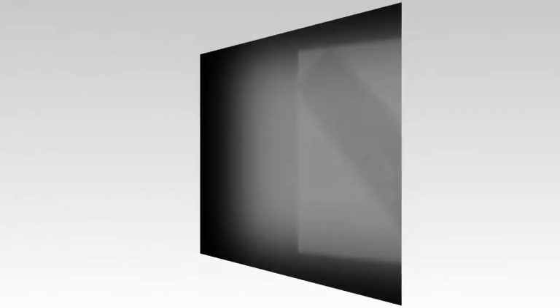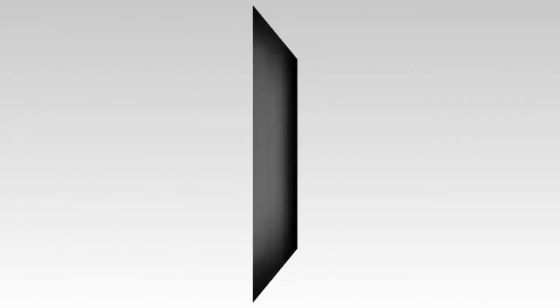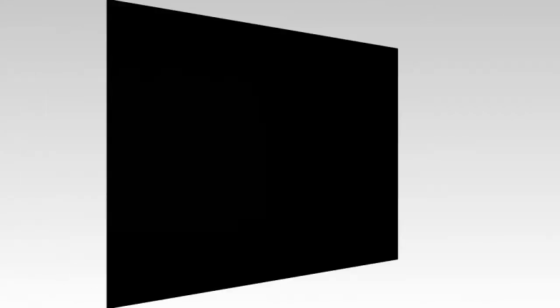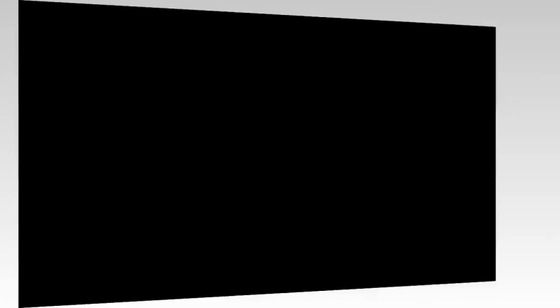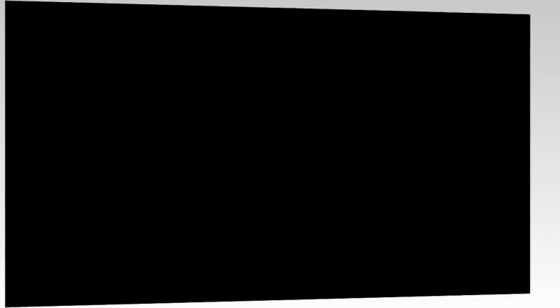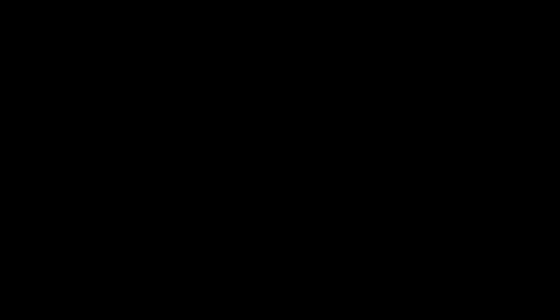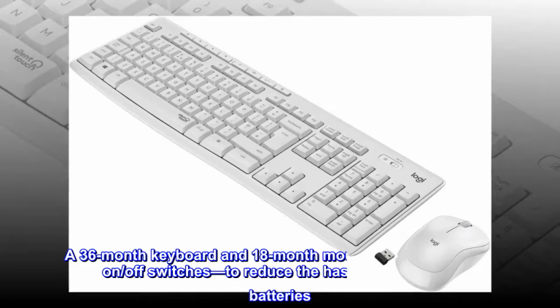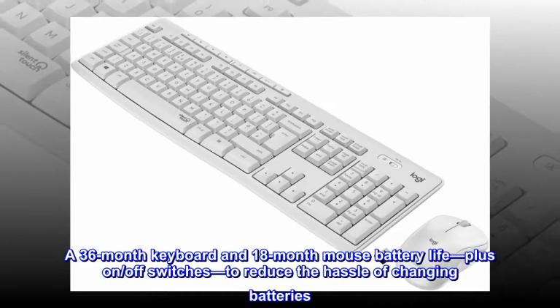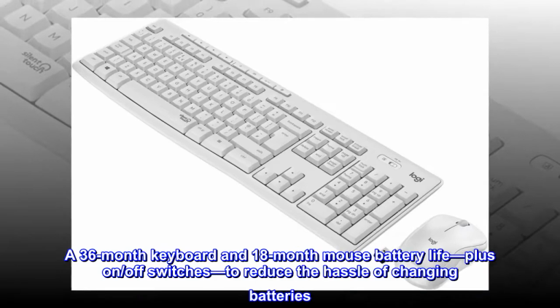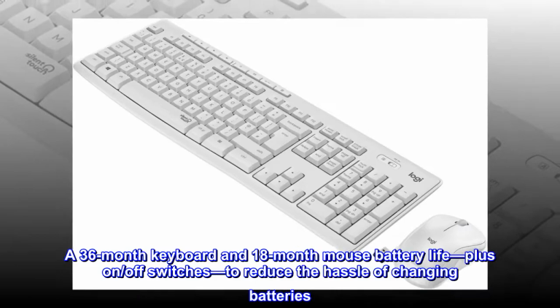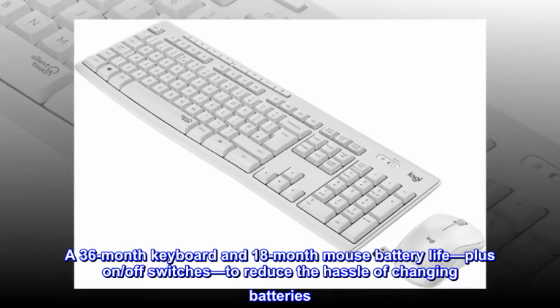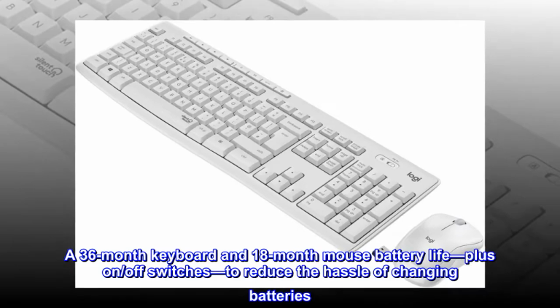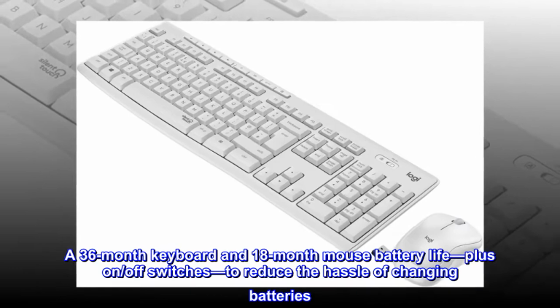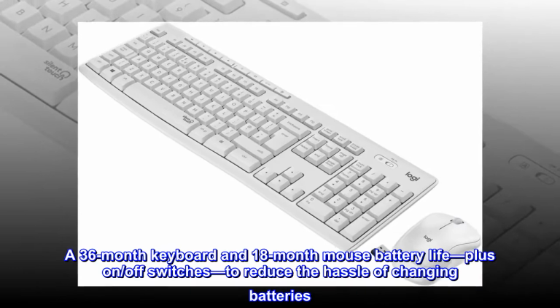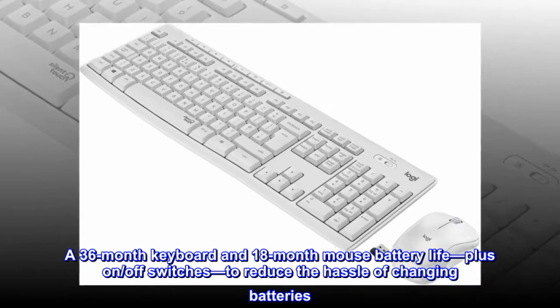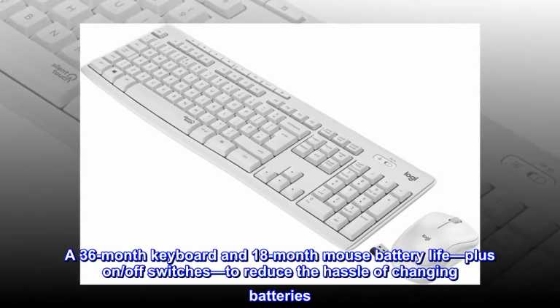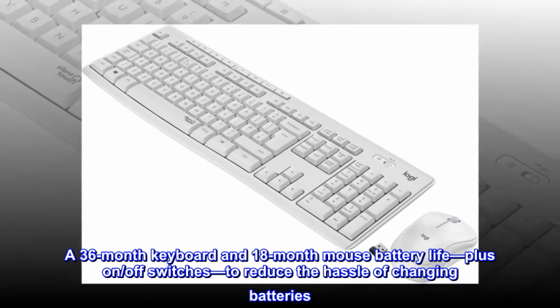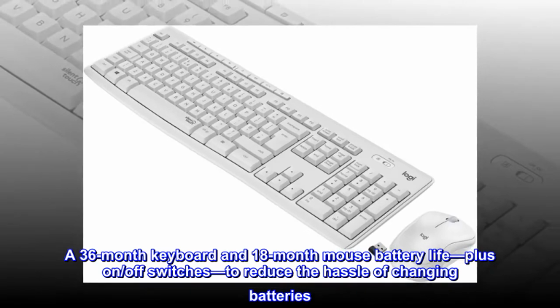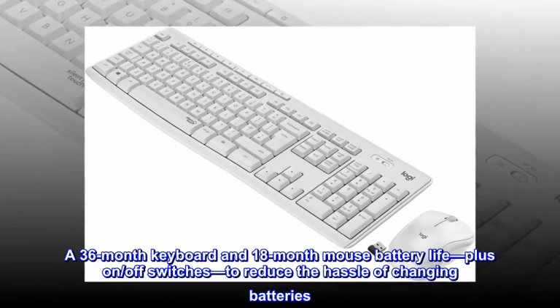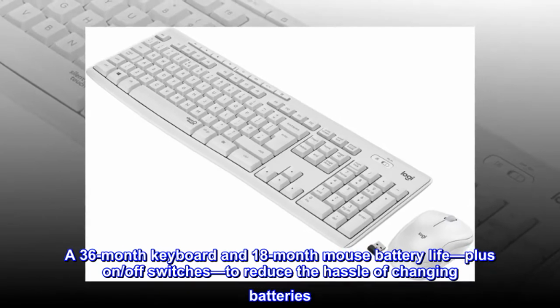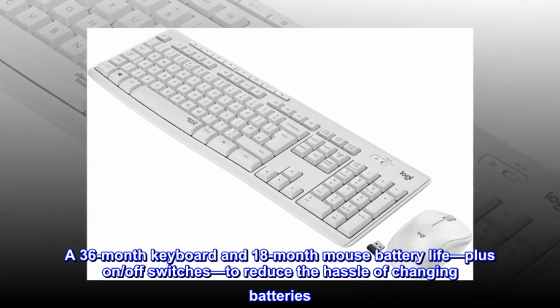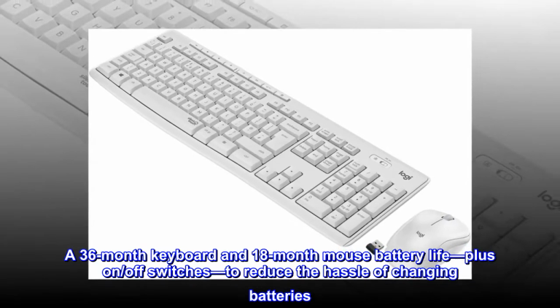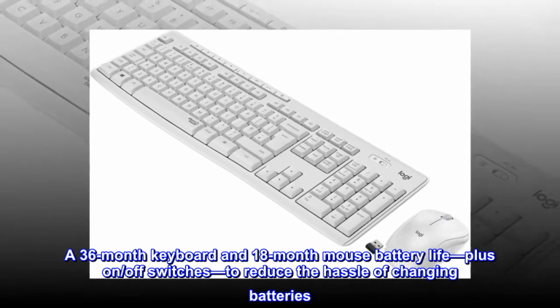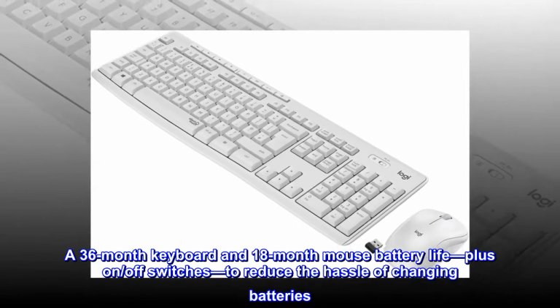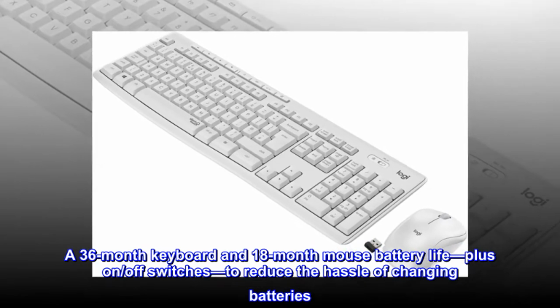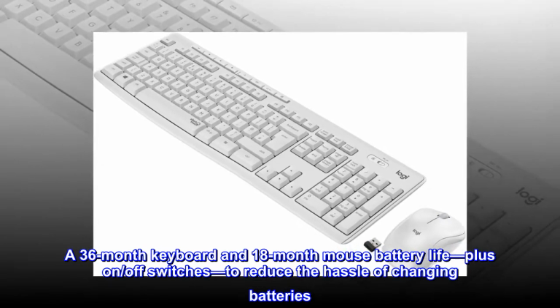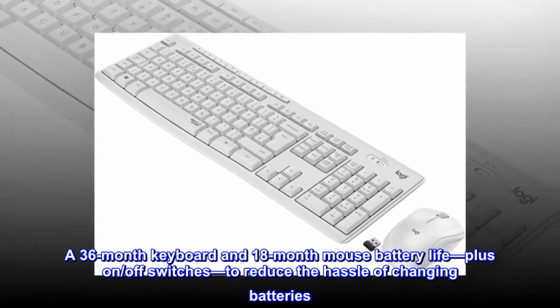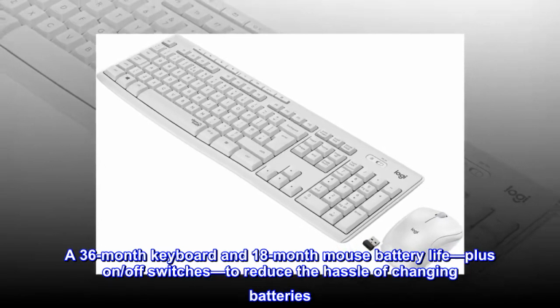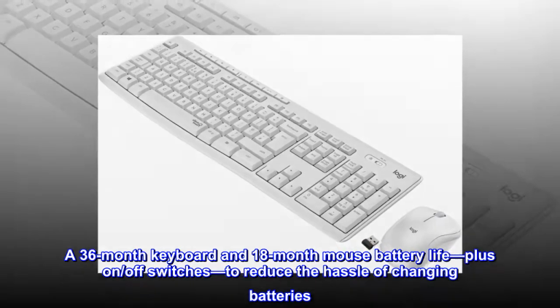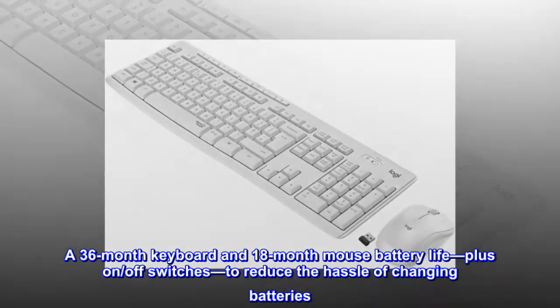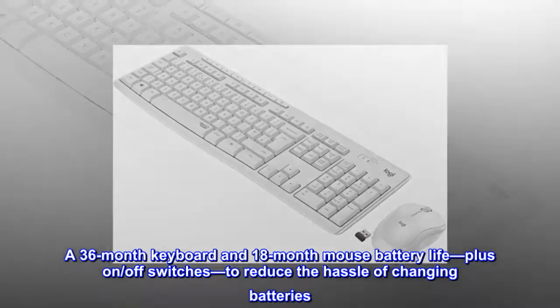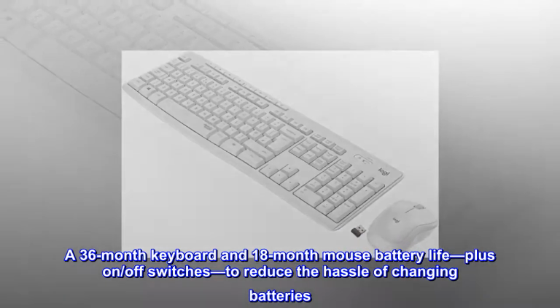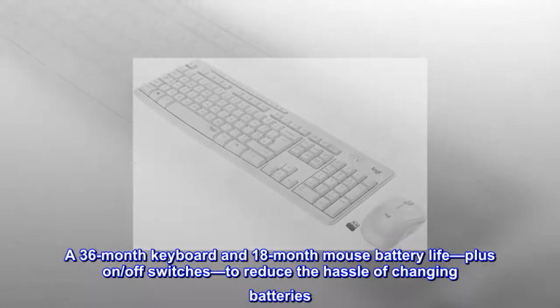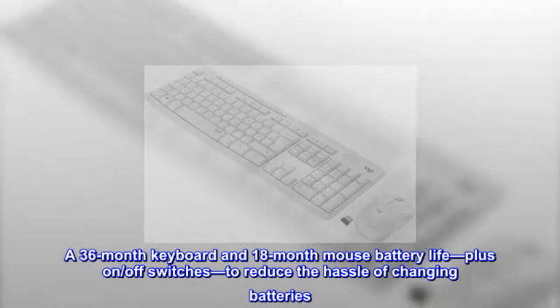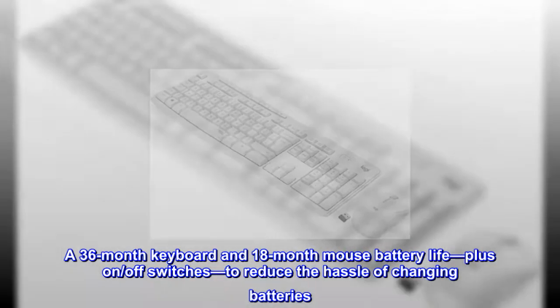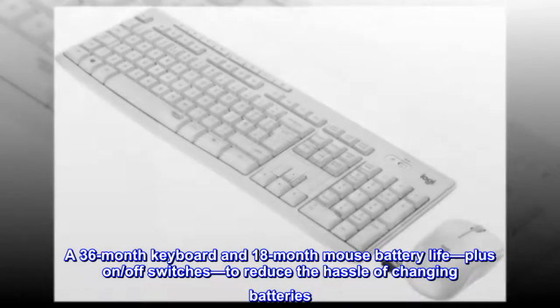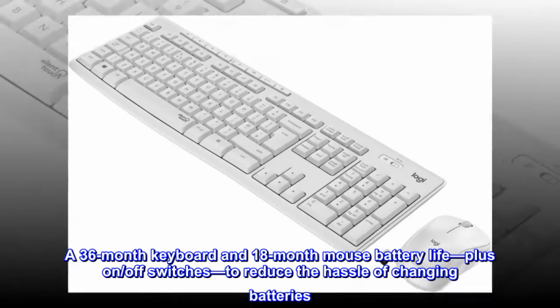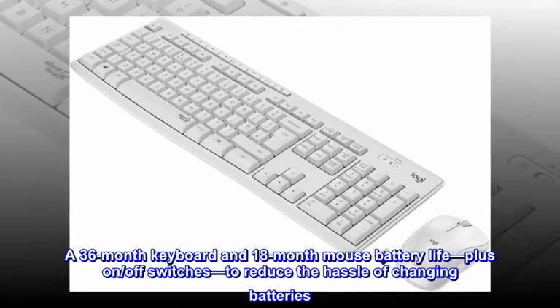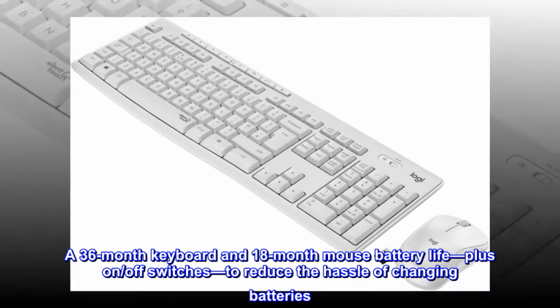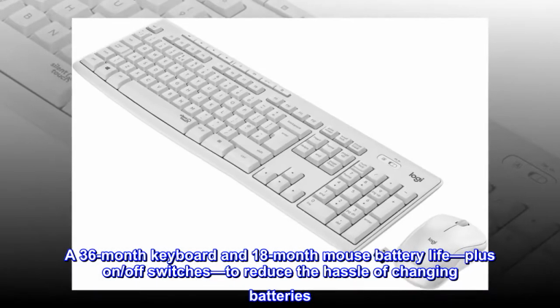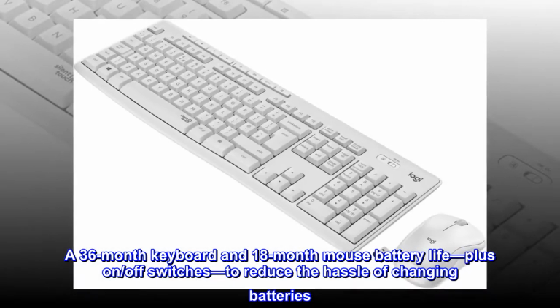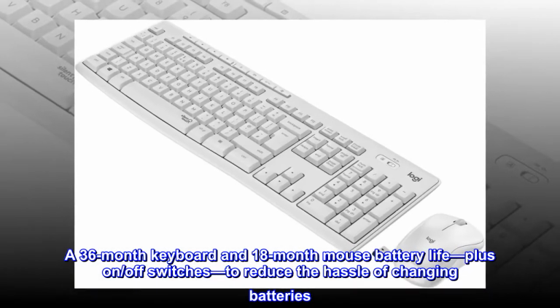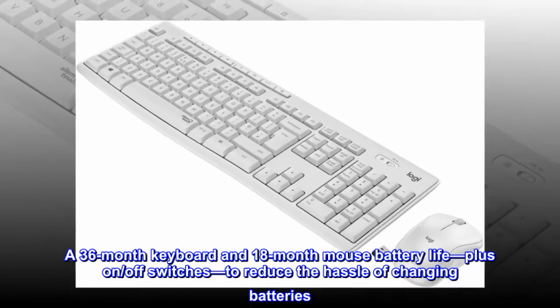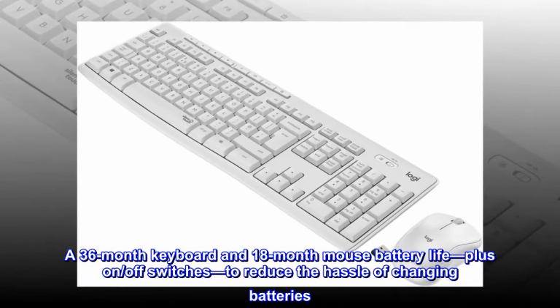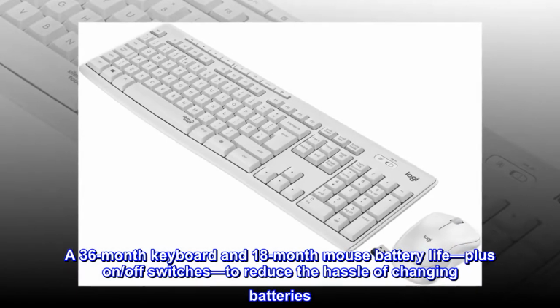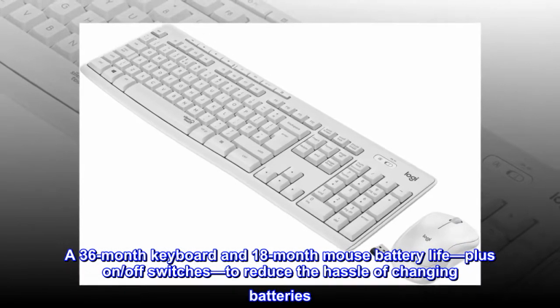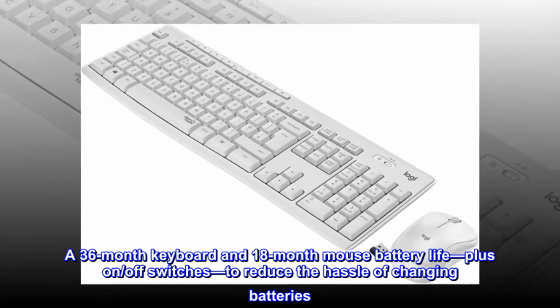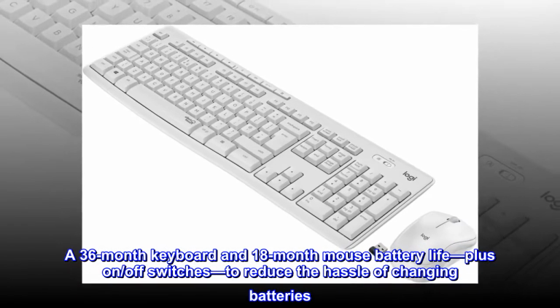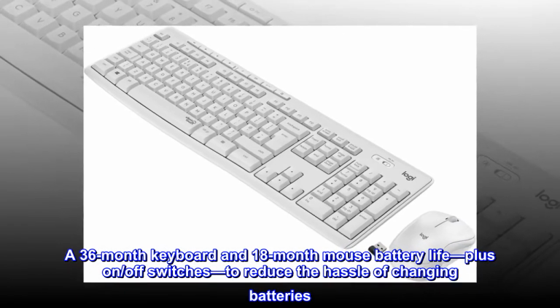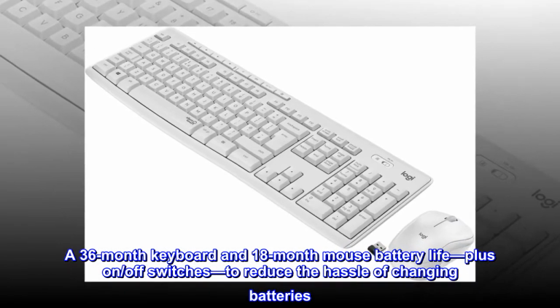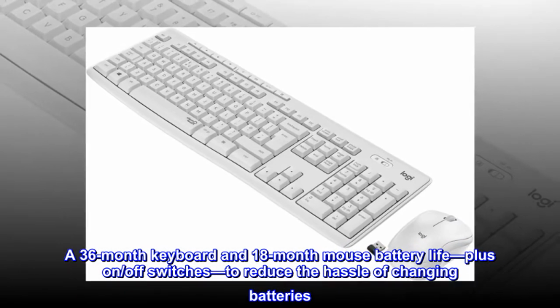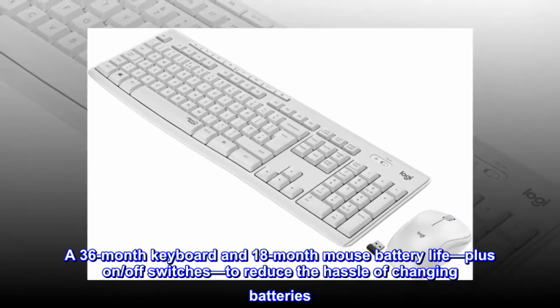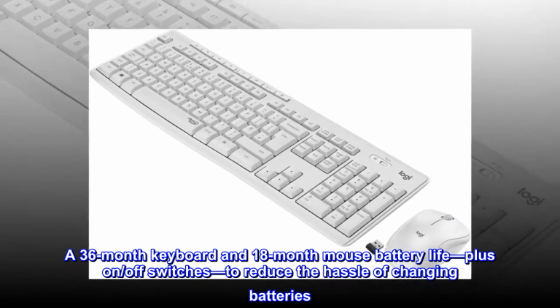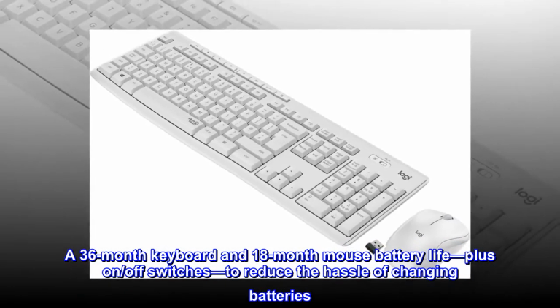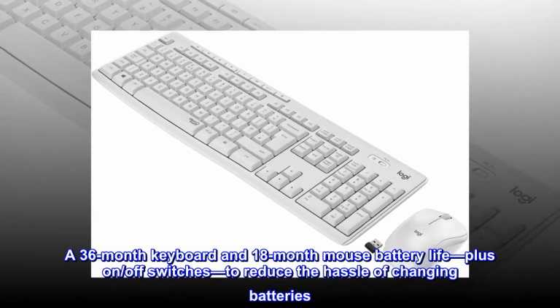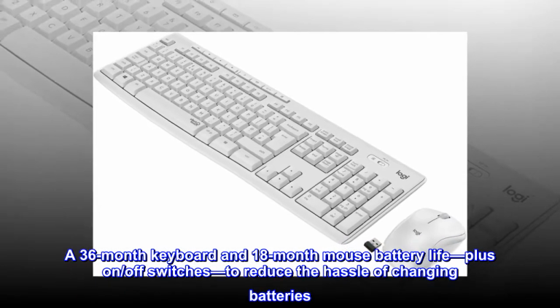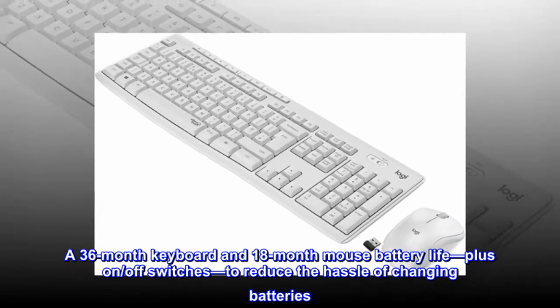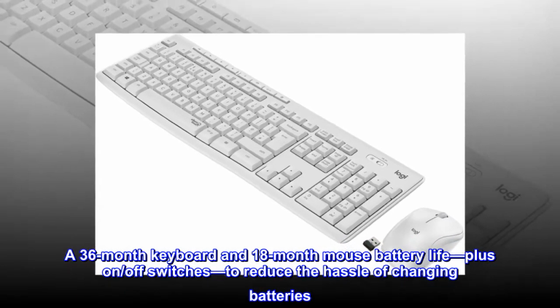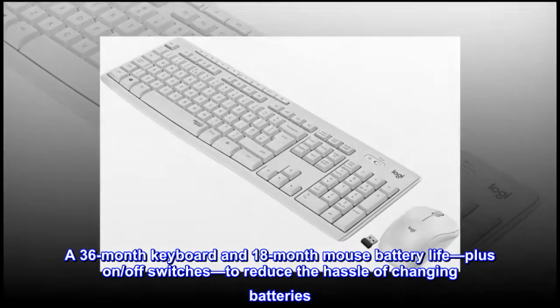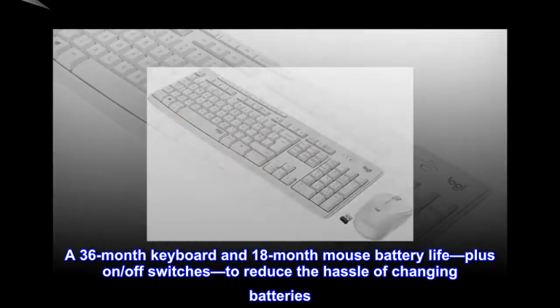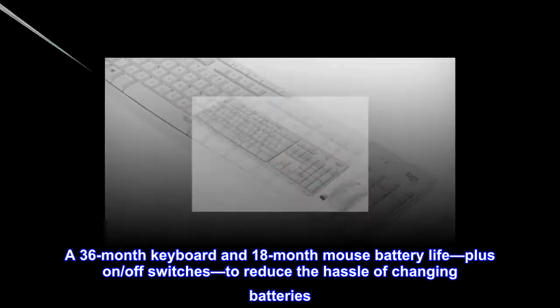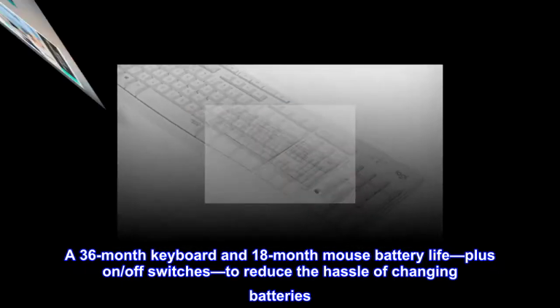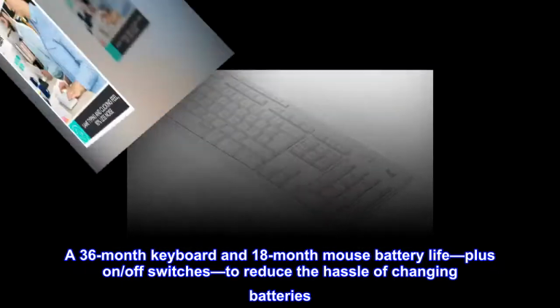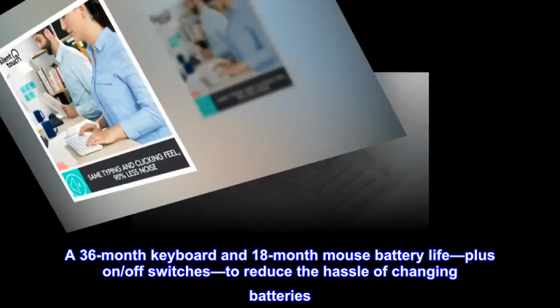A 36-month keyboard and 18-month mouse battery life, plus on/off switches to reduce the hassle of changing batteries.